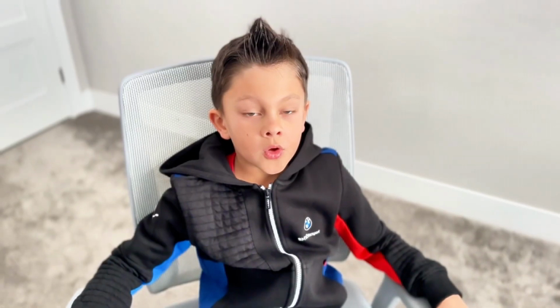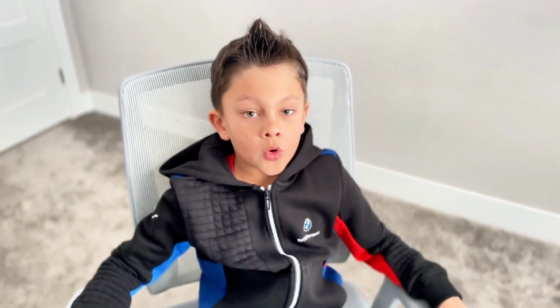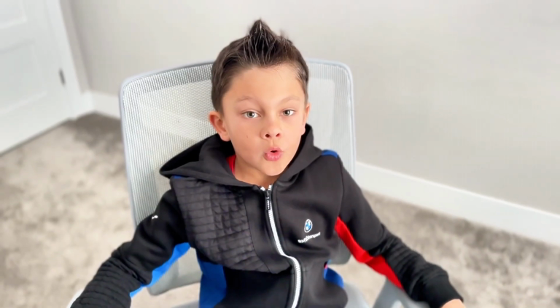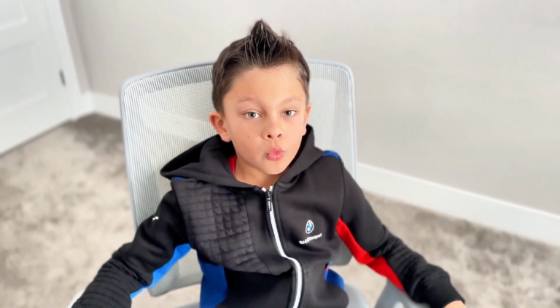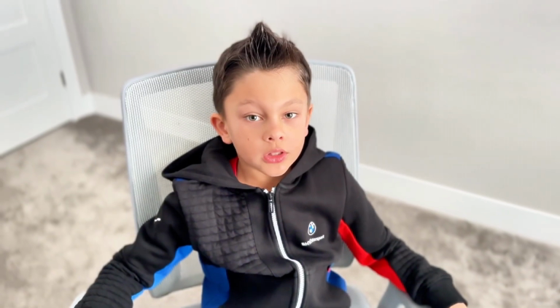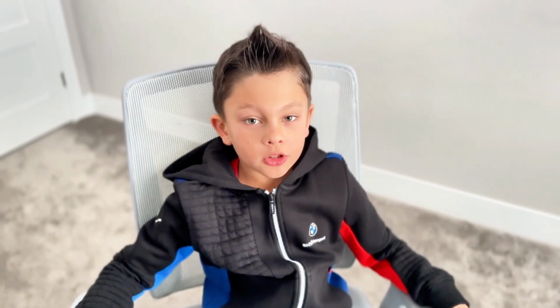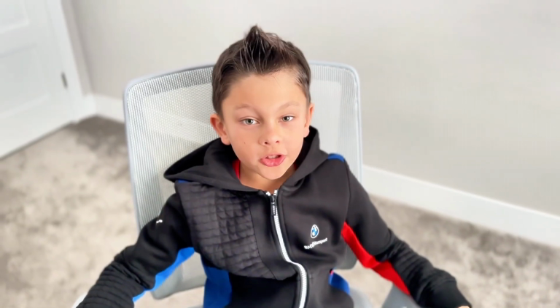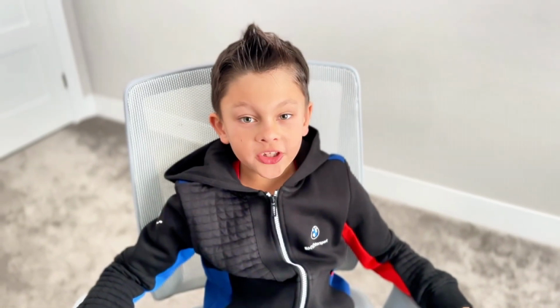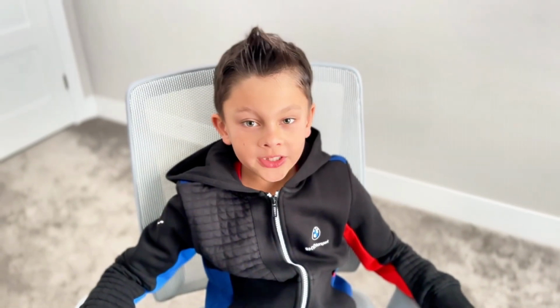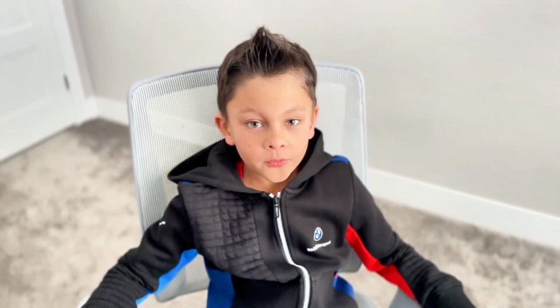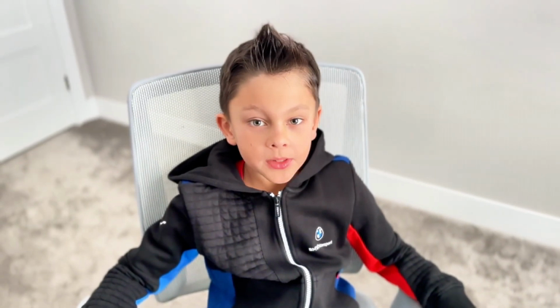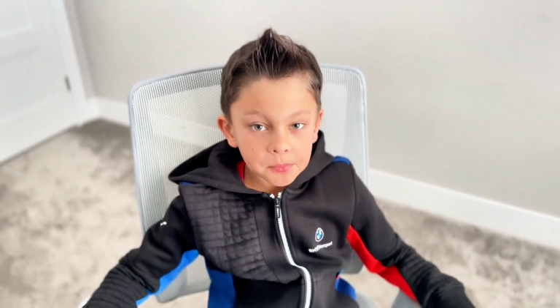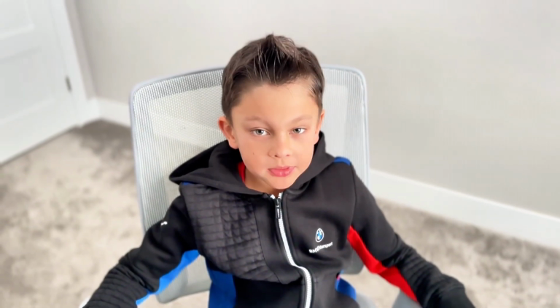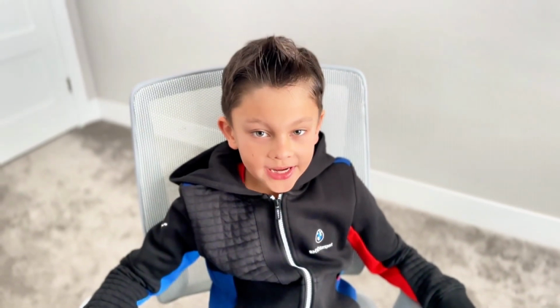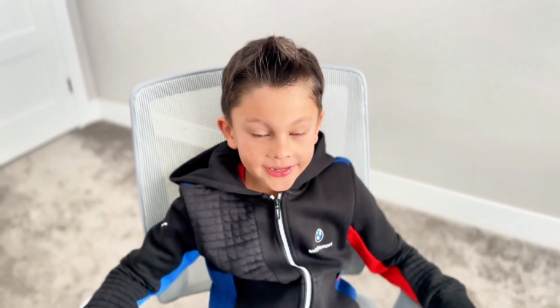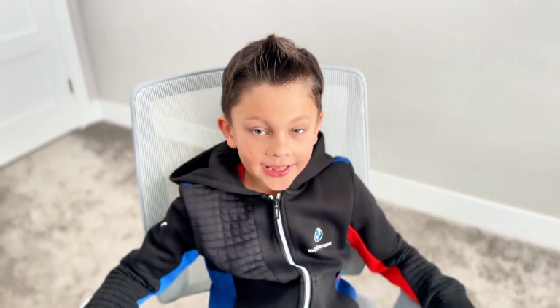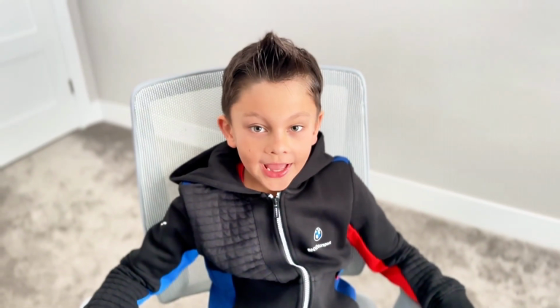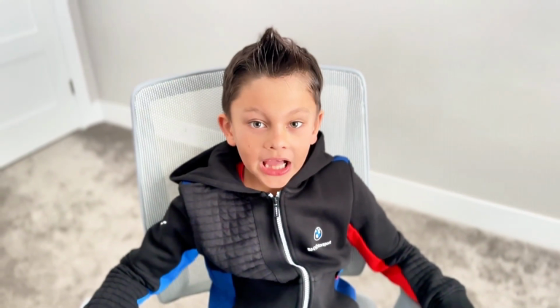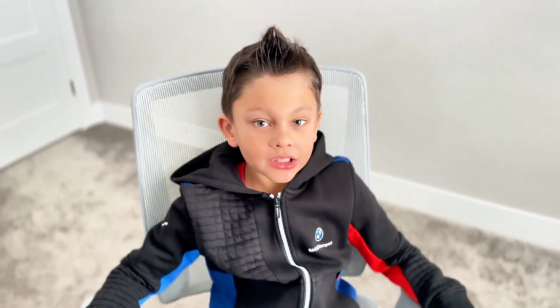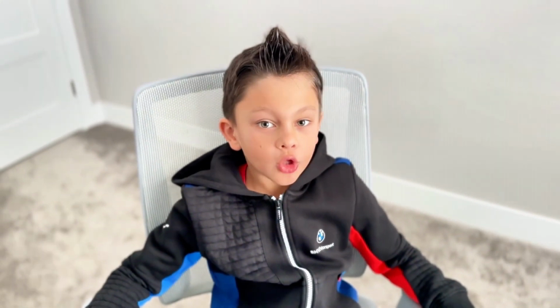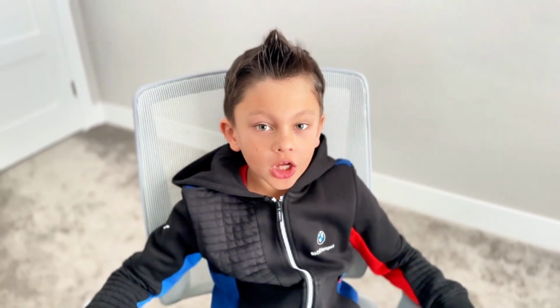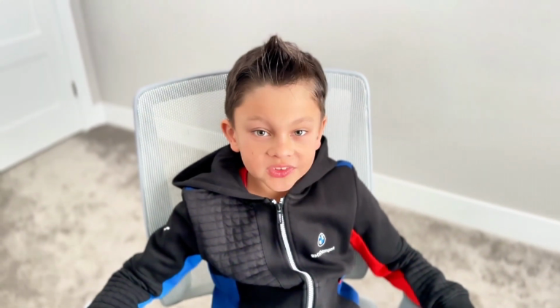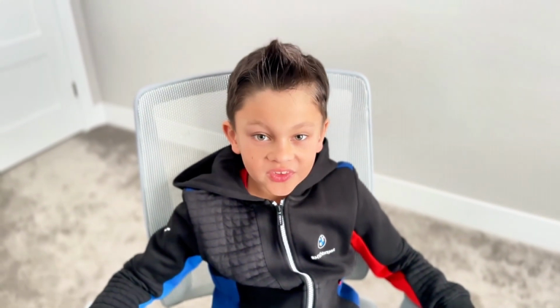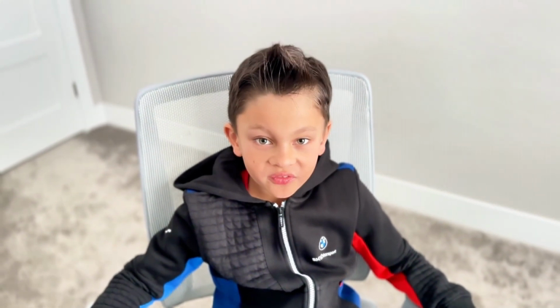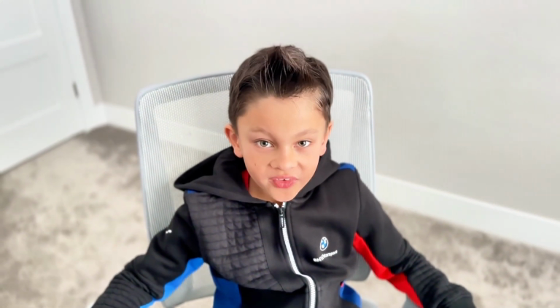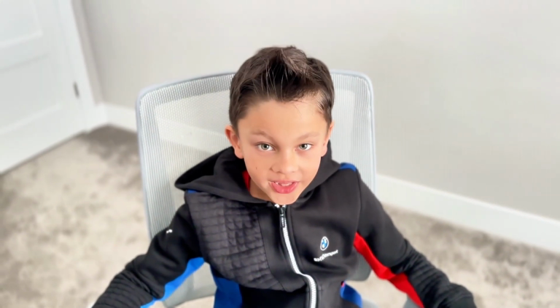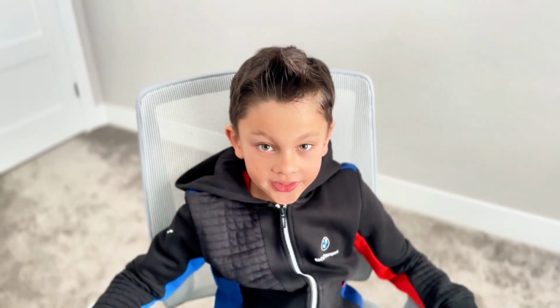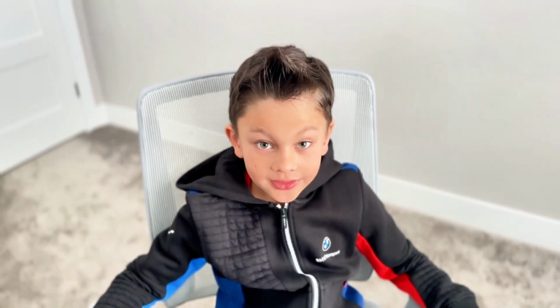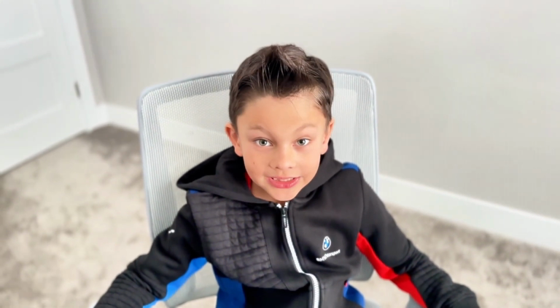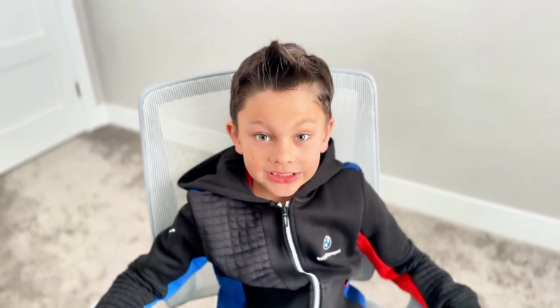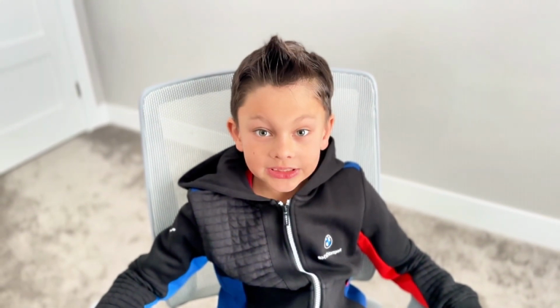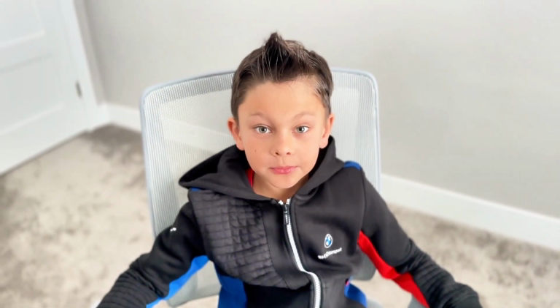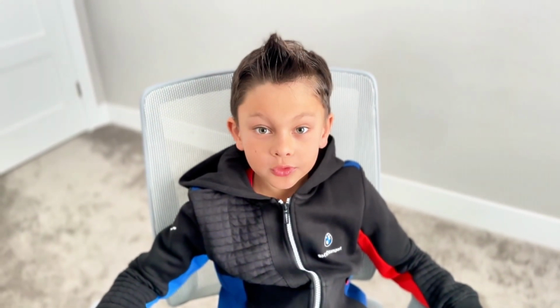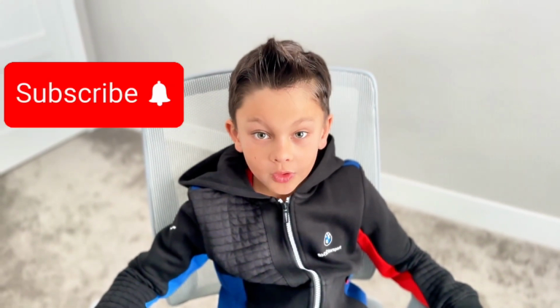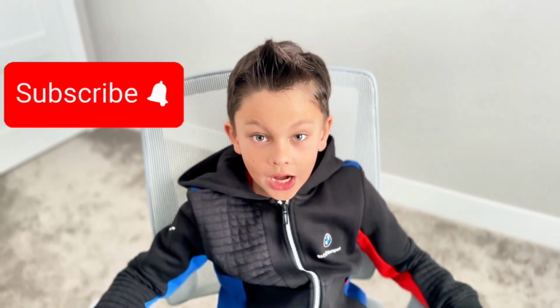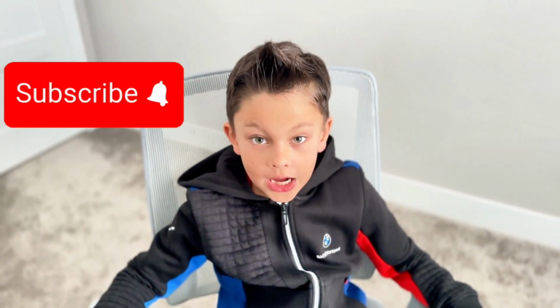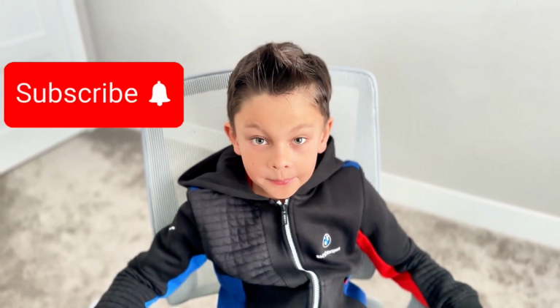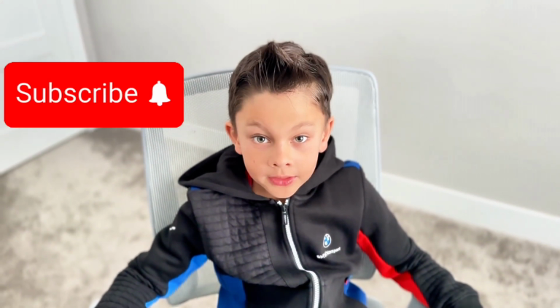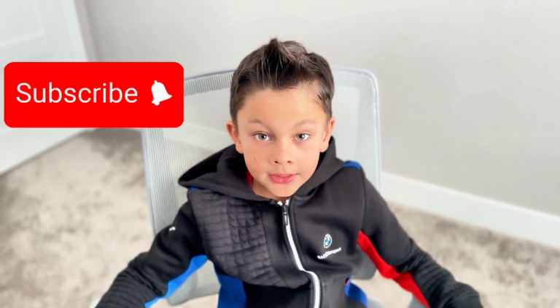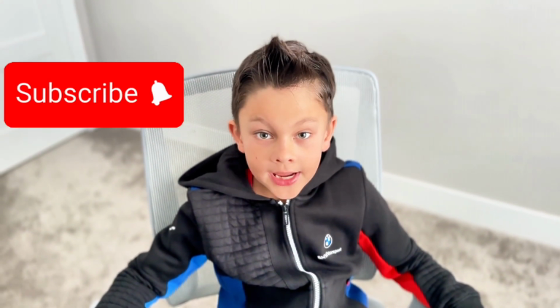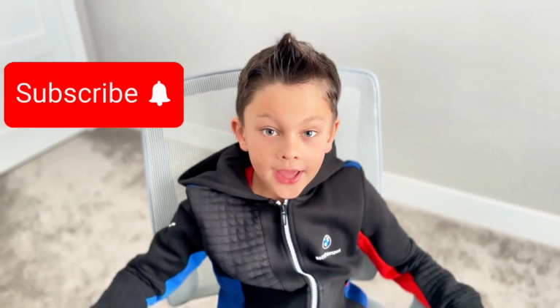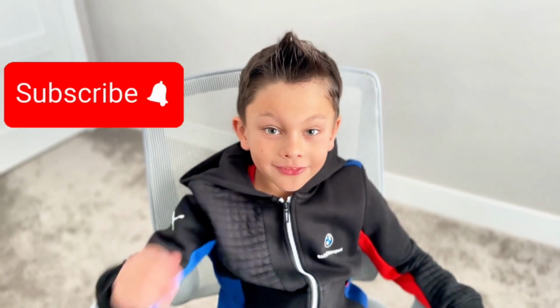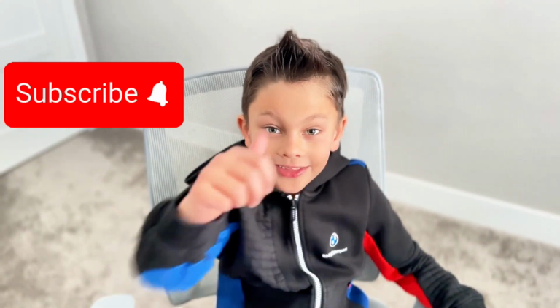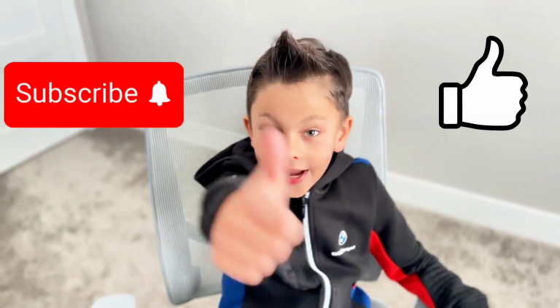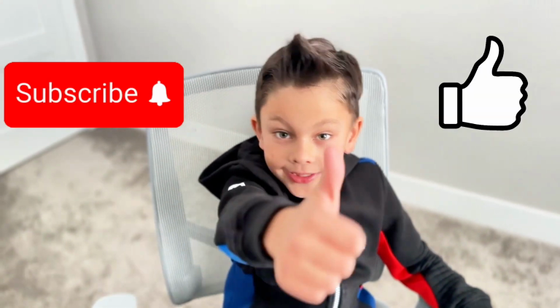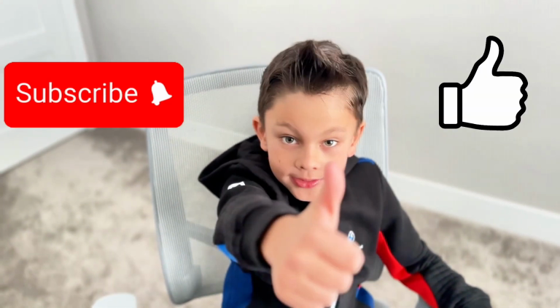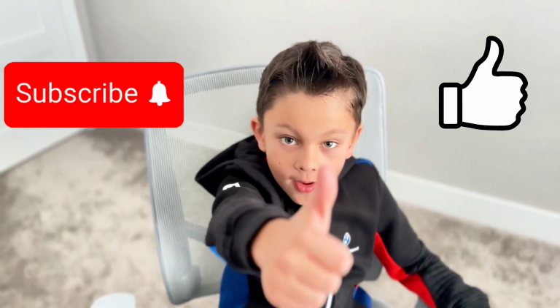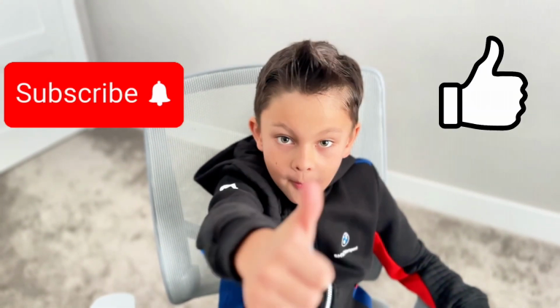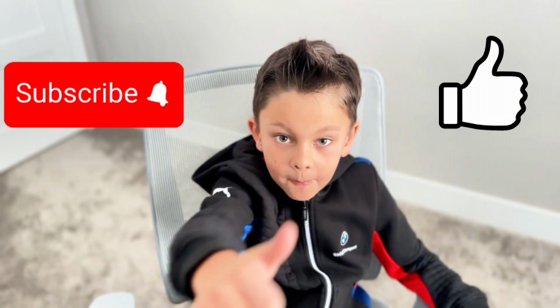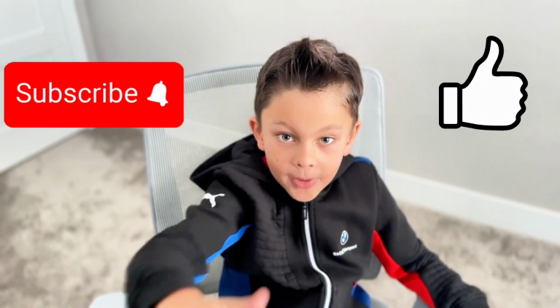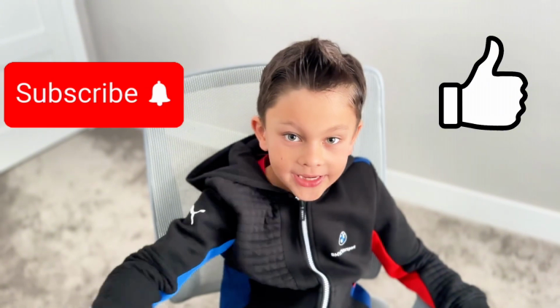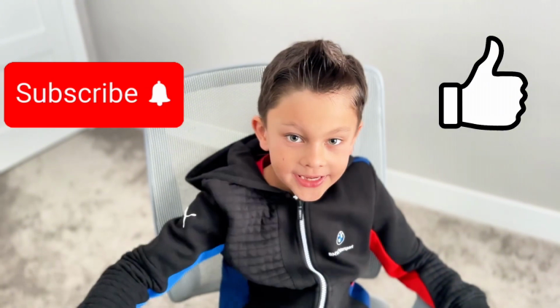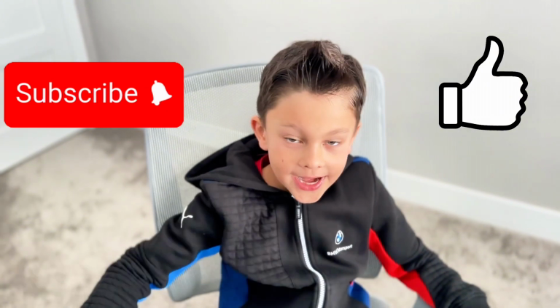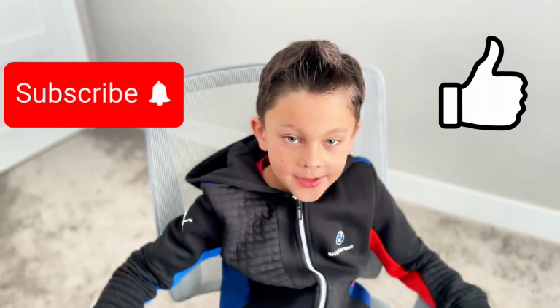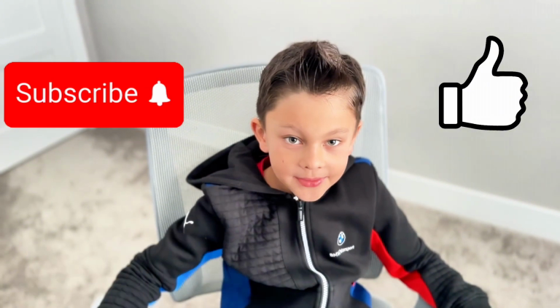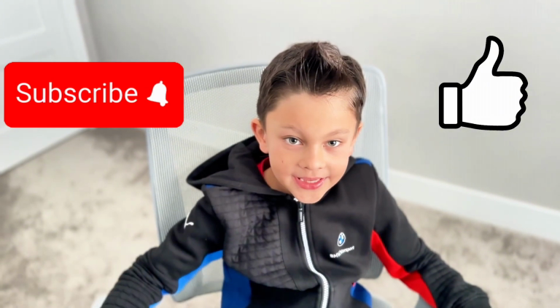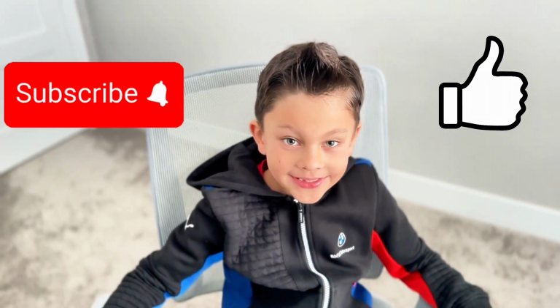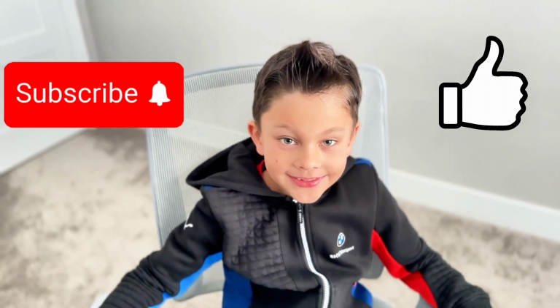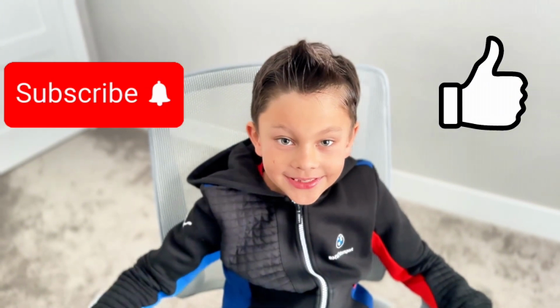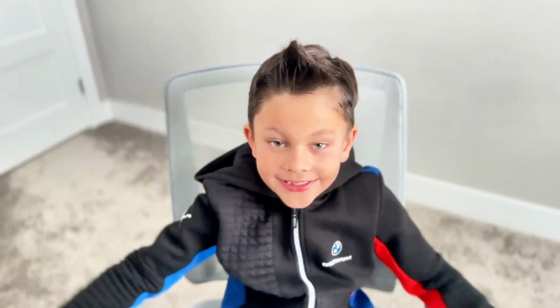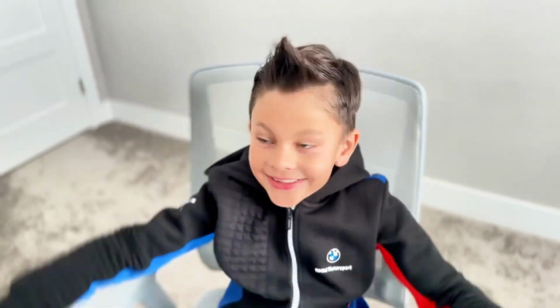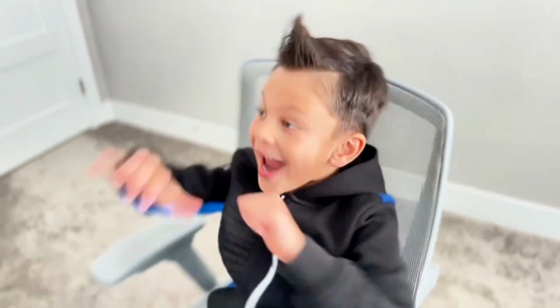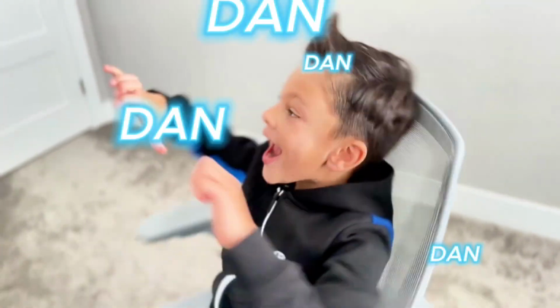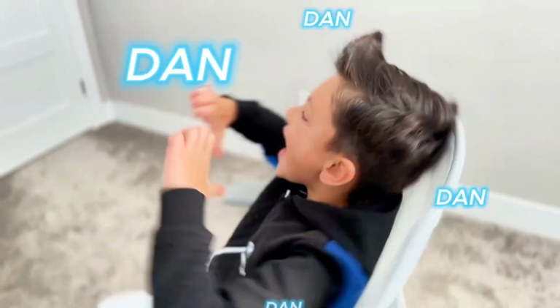We learned, we played, had lots of fun! Subscribe and like! My name is Dan!